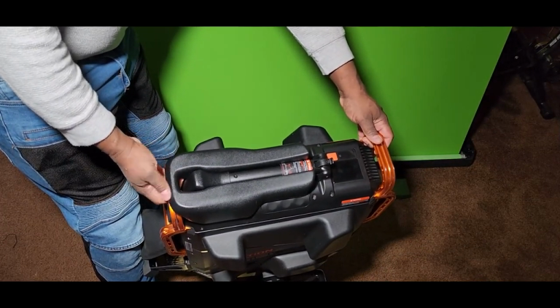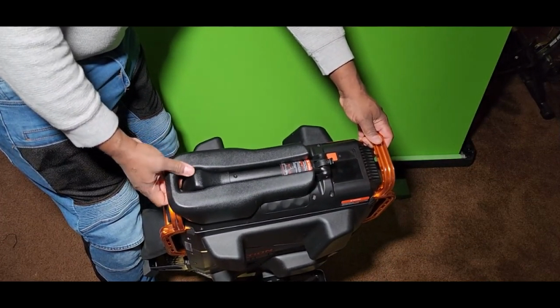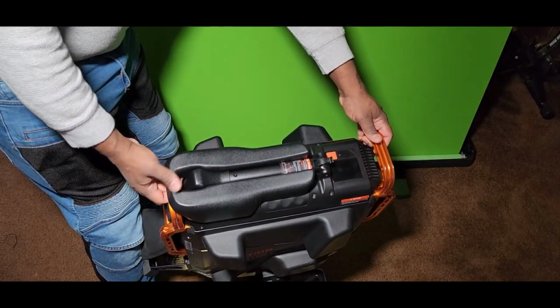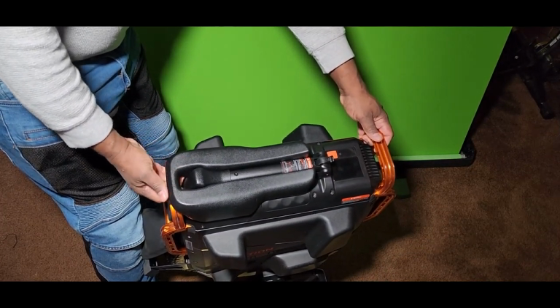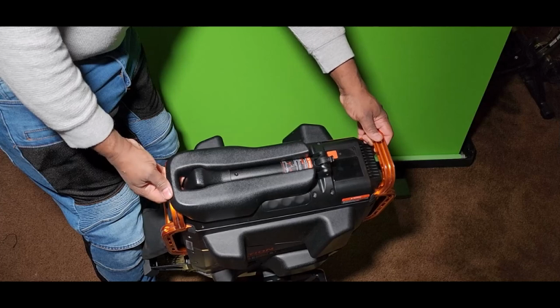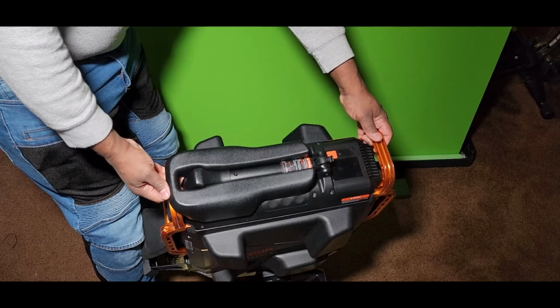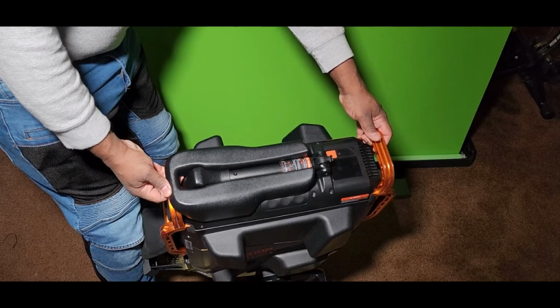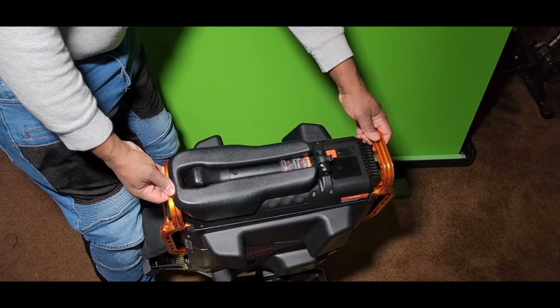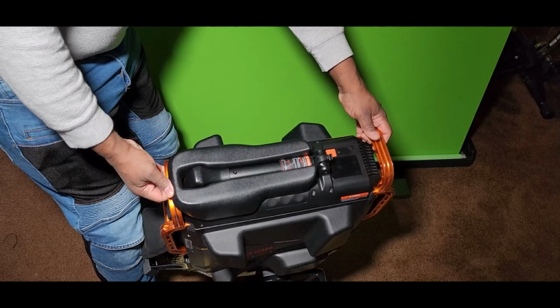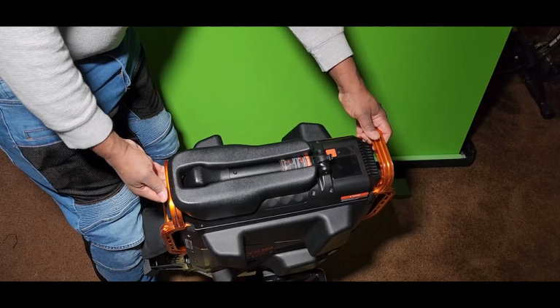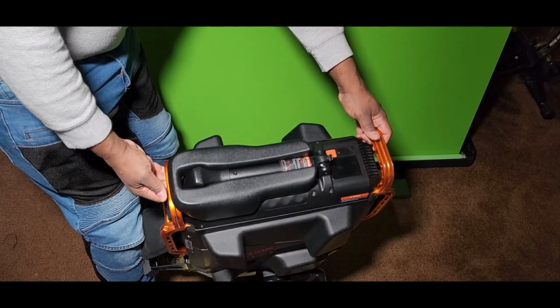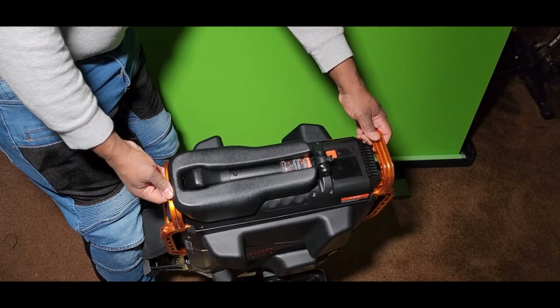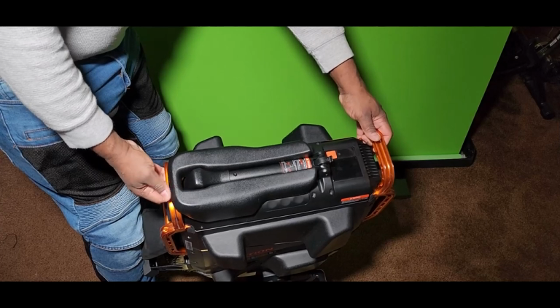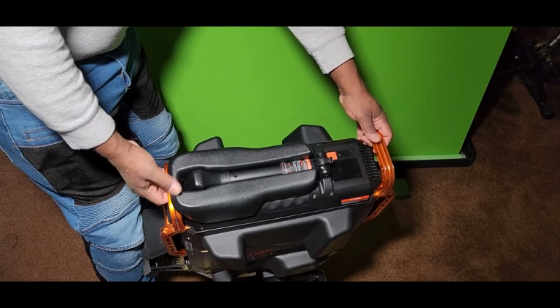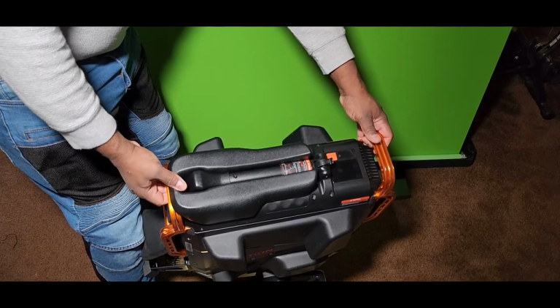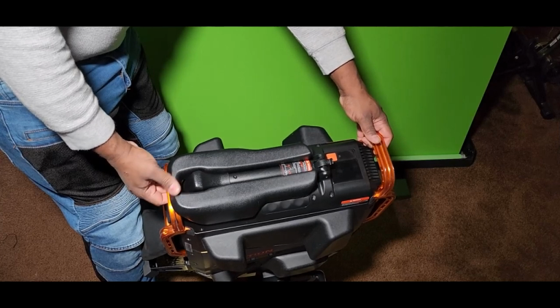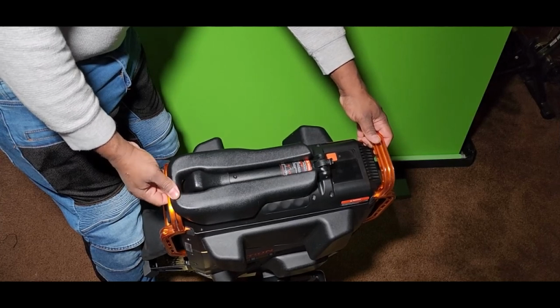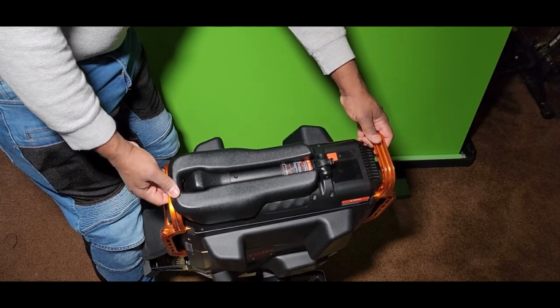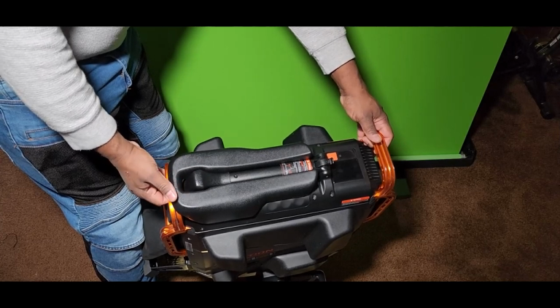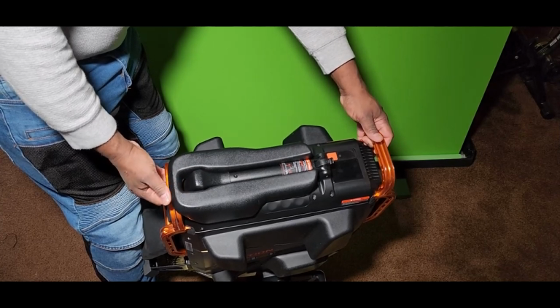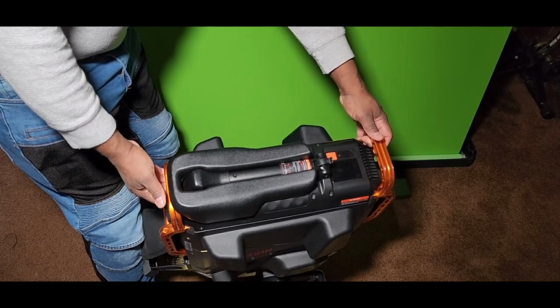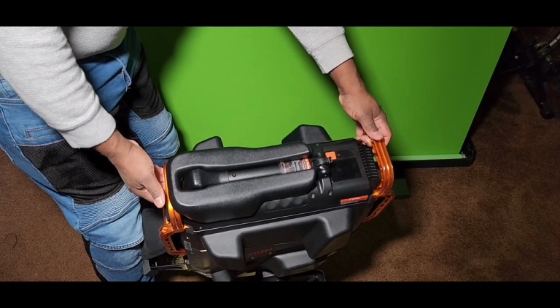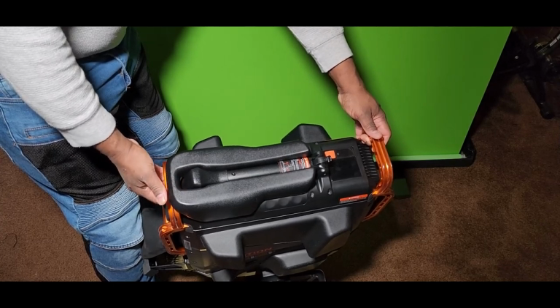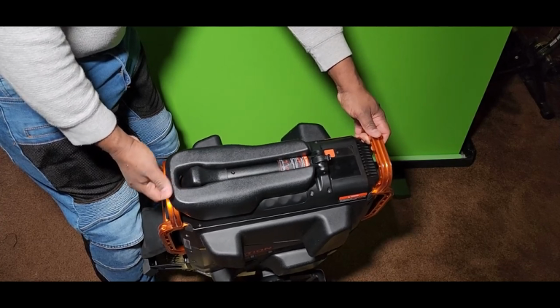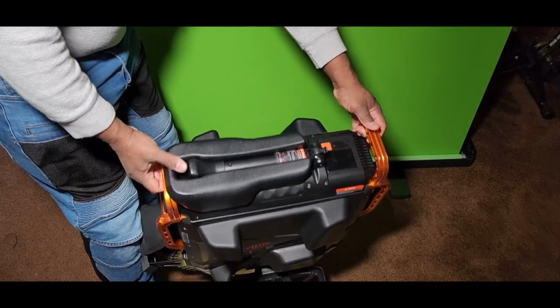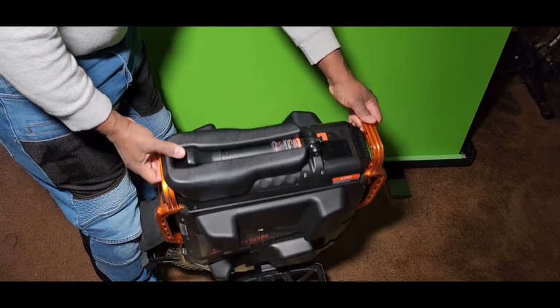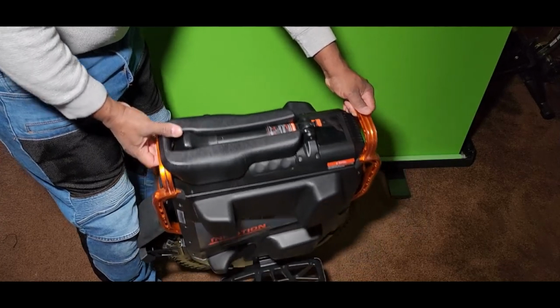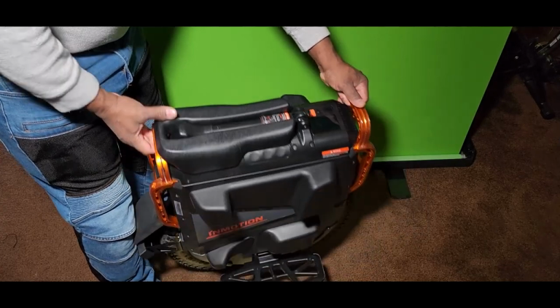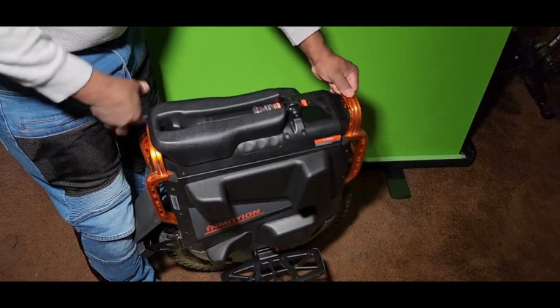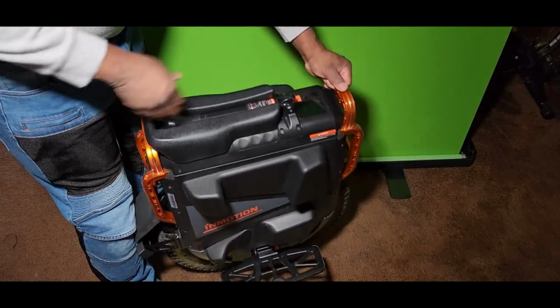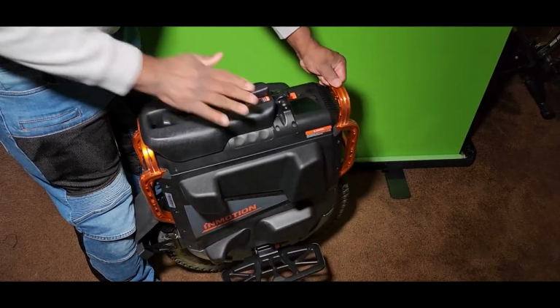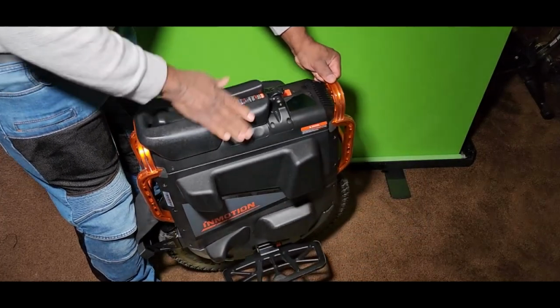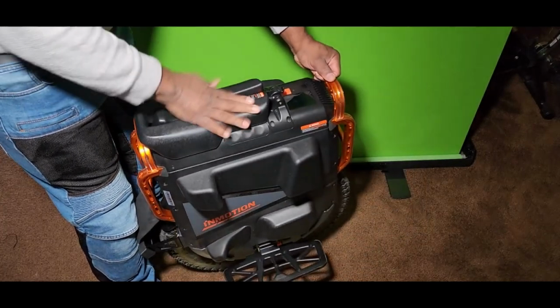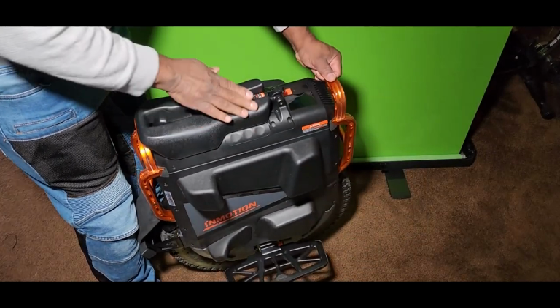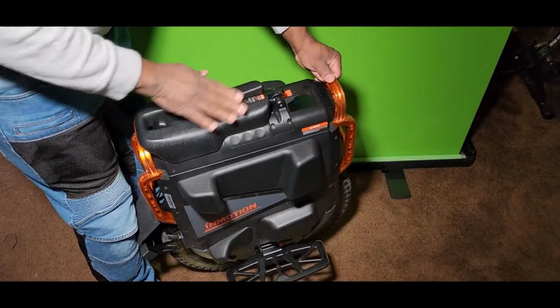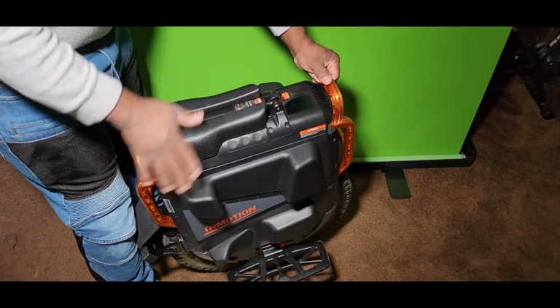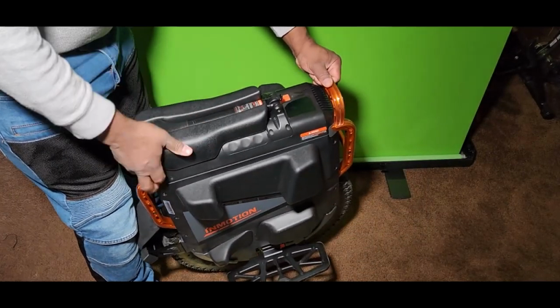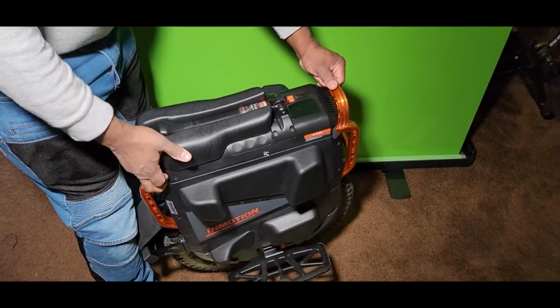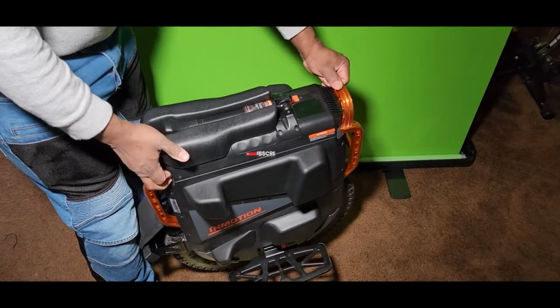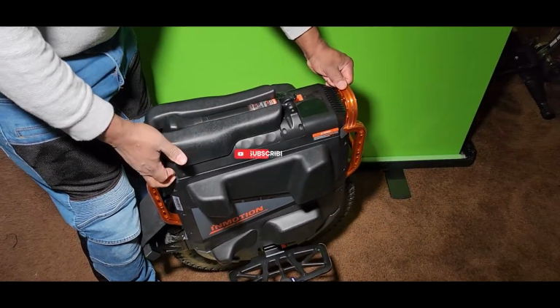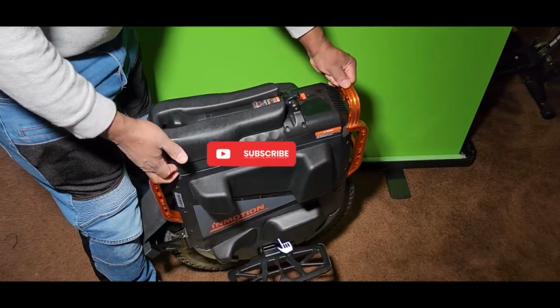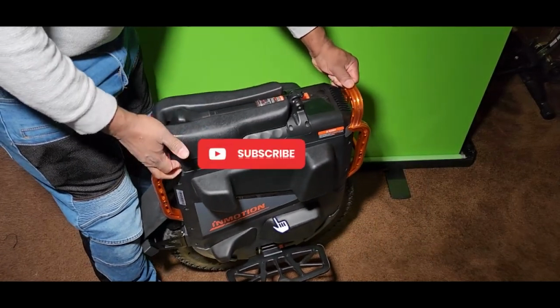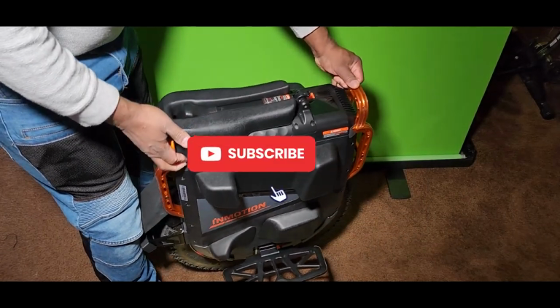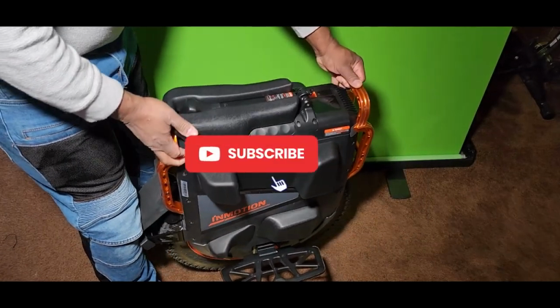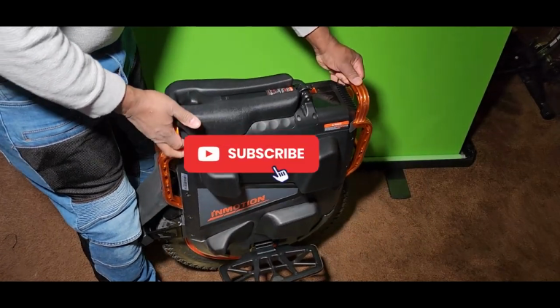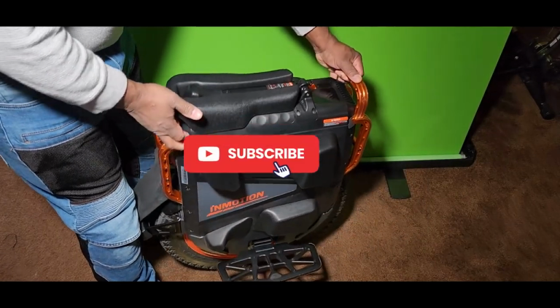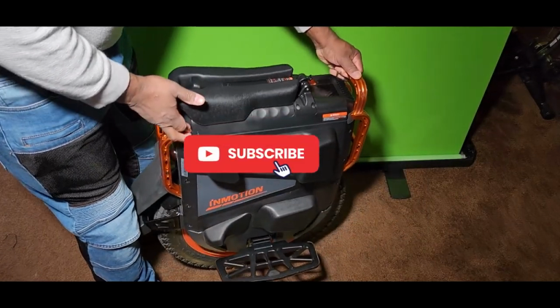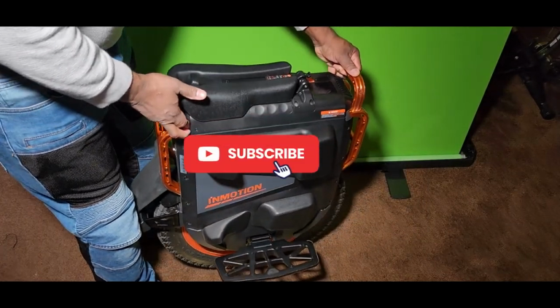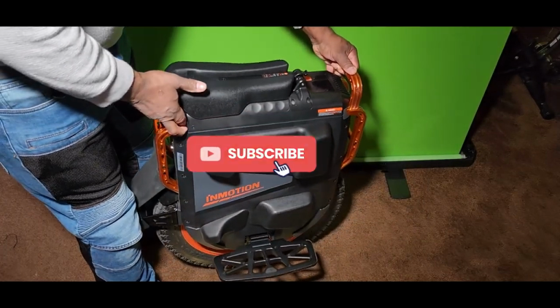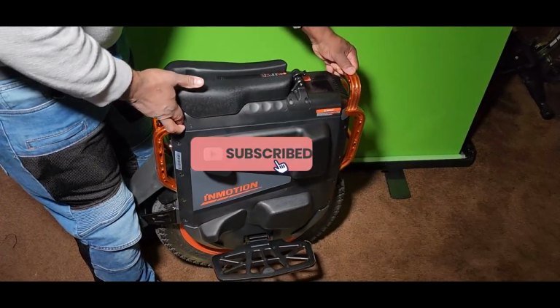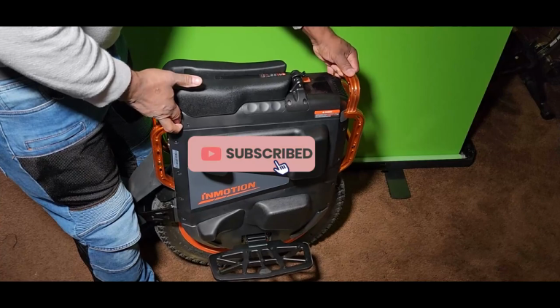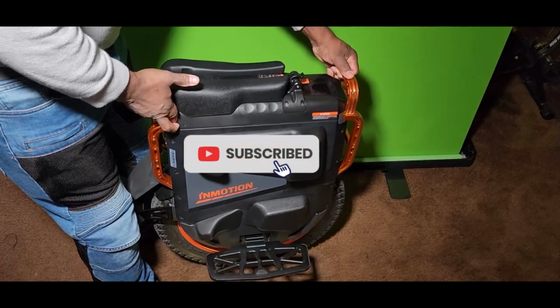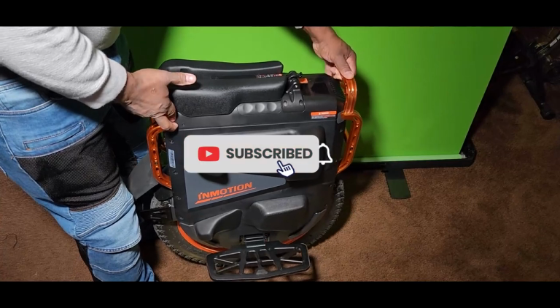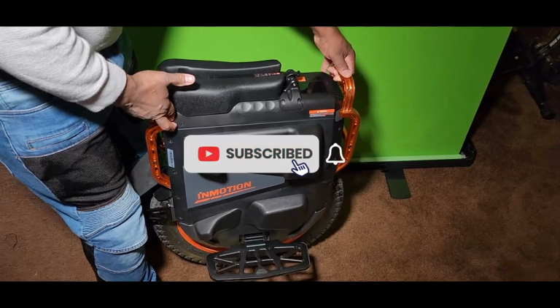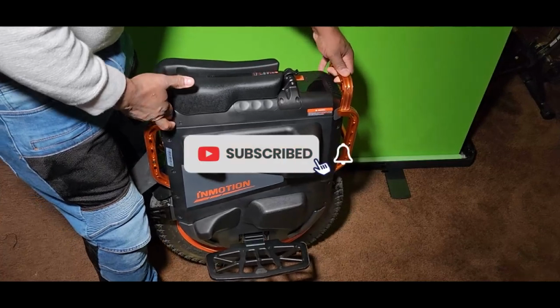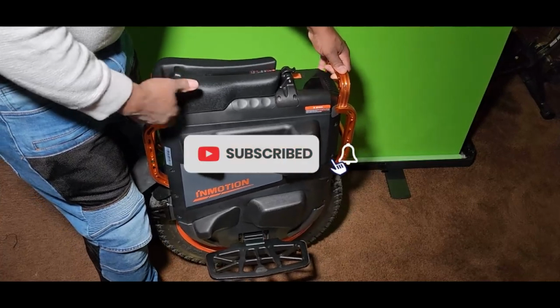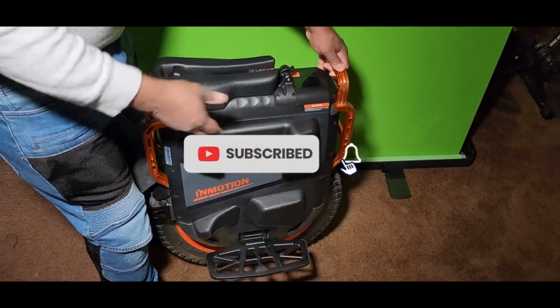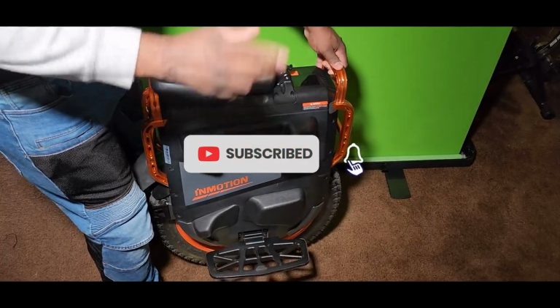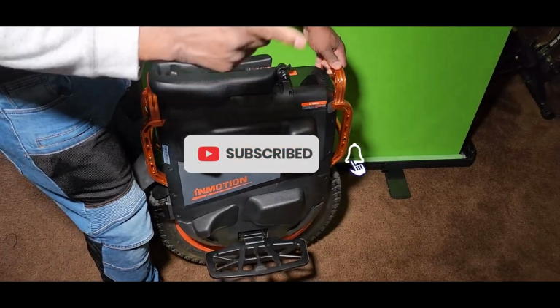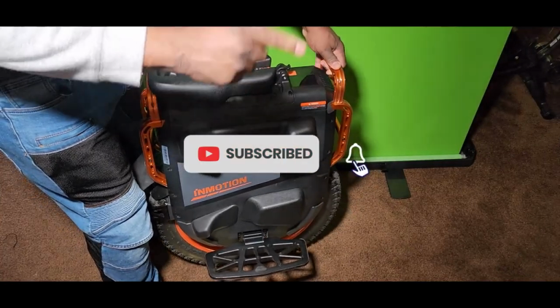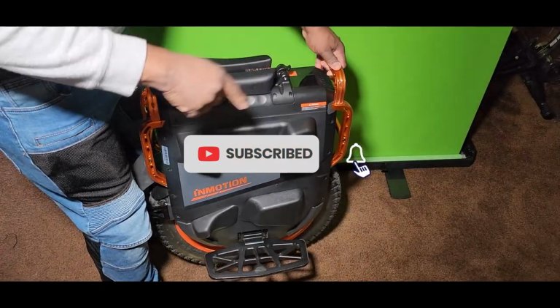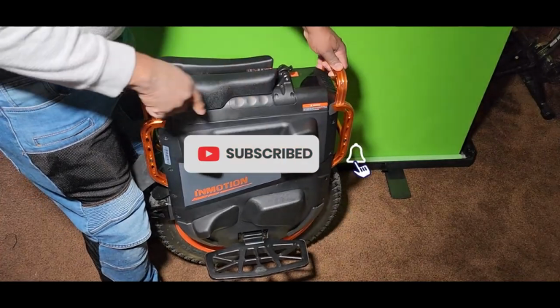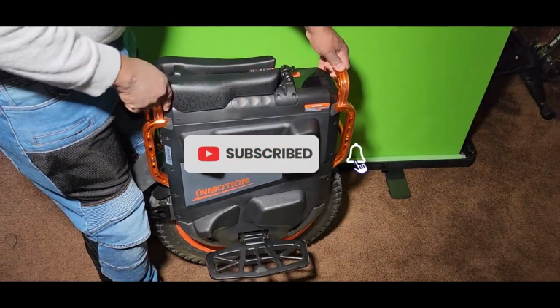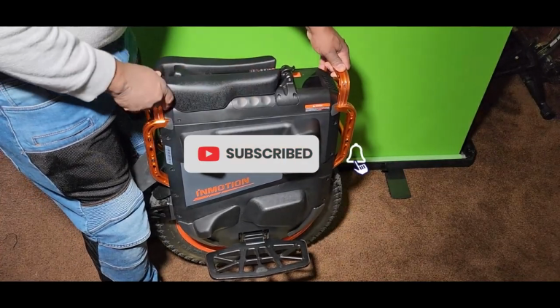That's how the eMotion seat fits. Thank you very much, you guys have a great day, and make sure you subscribe.